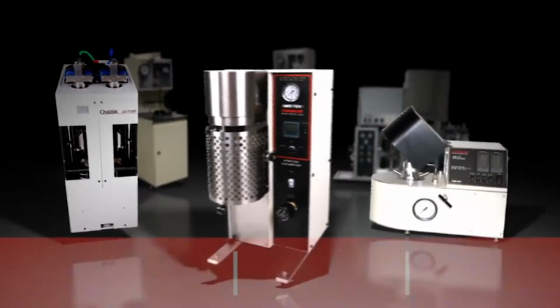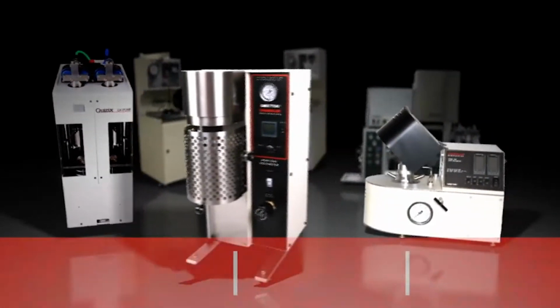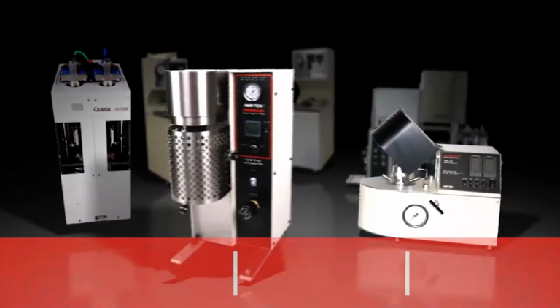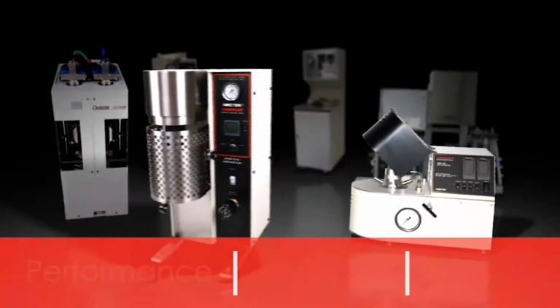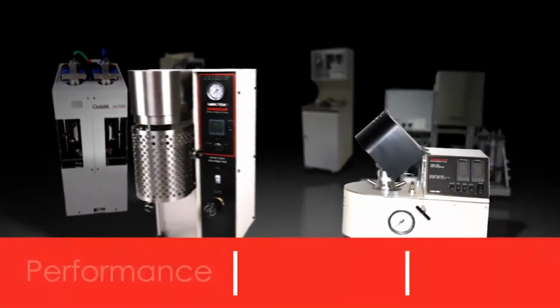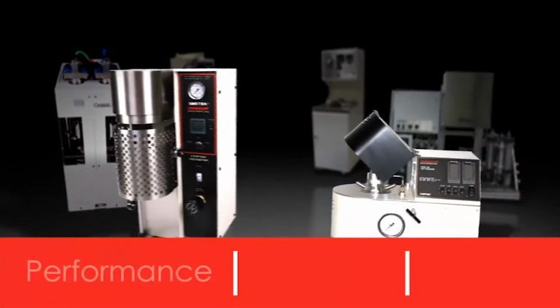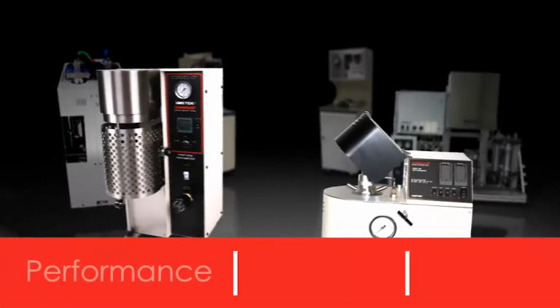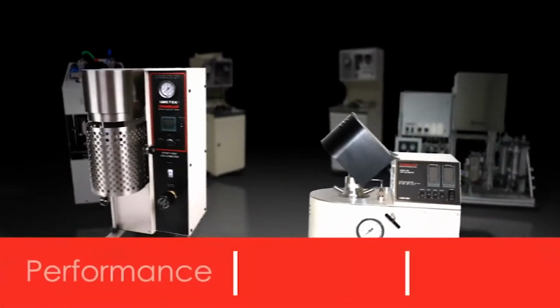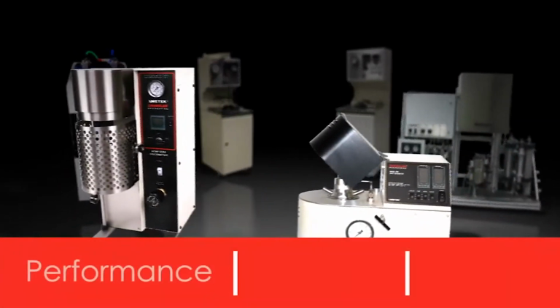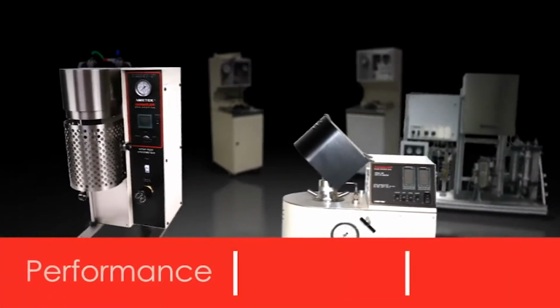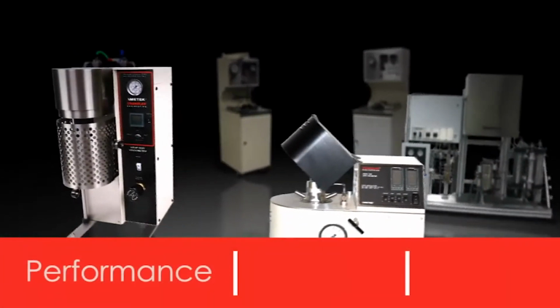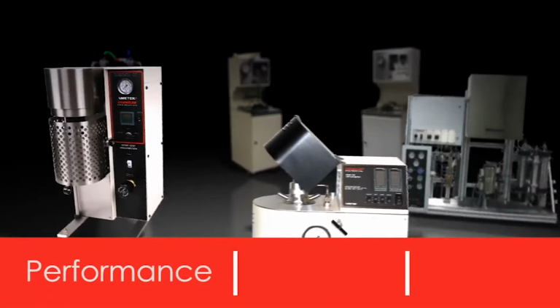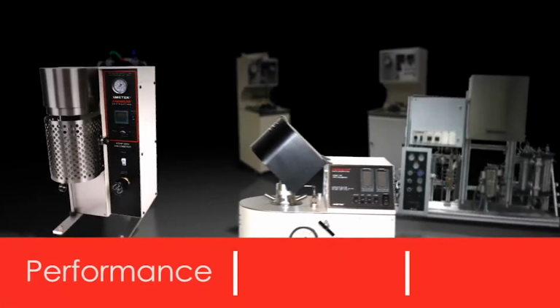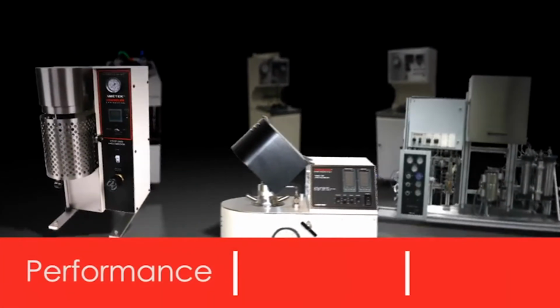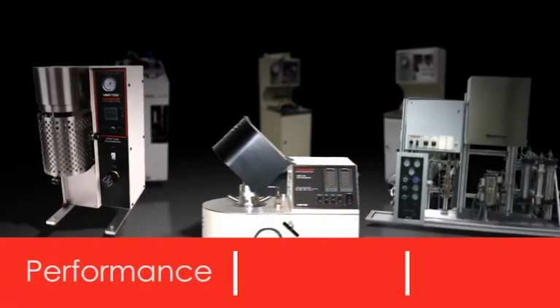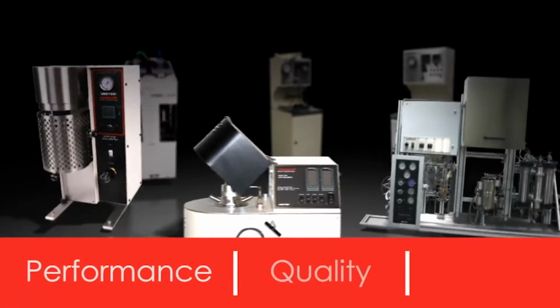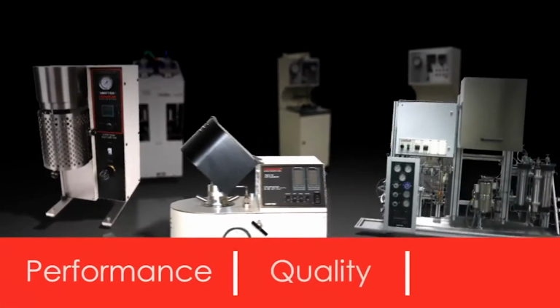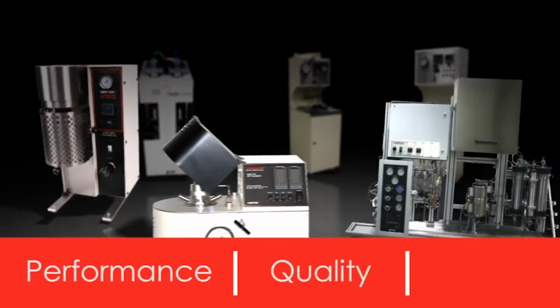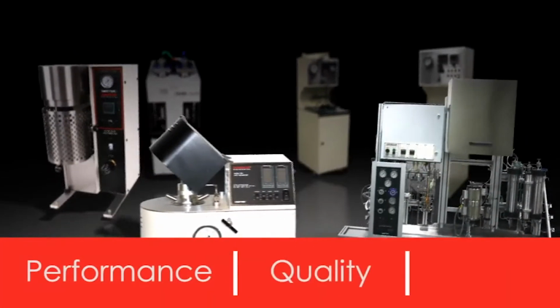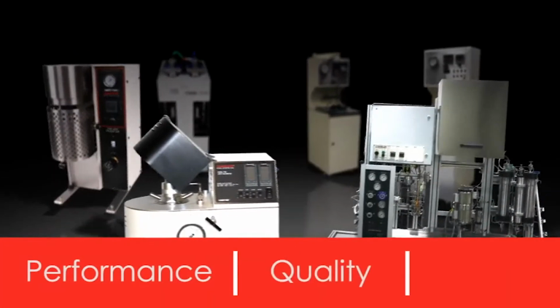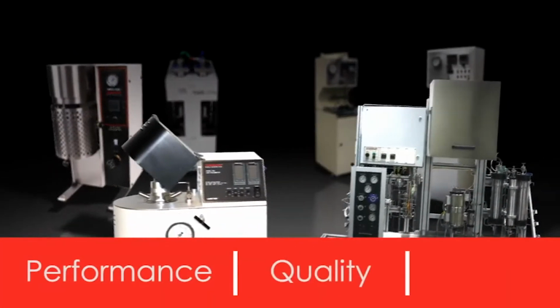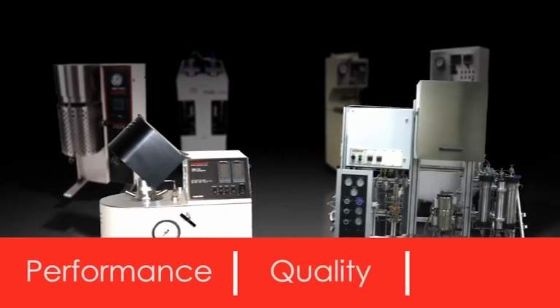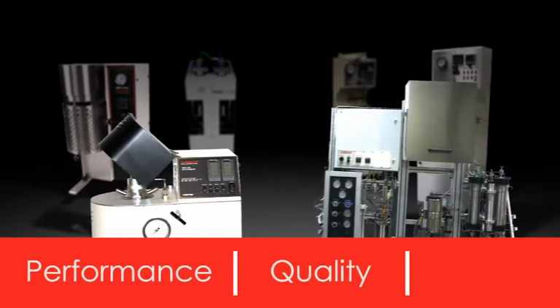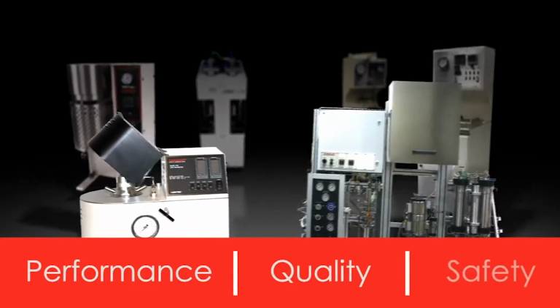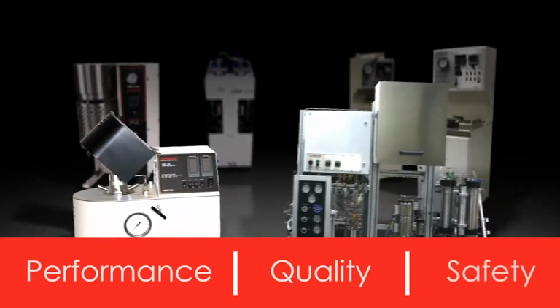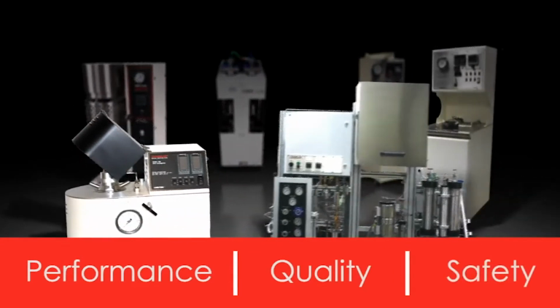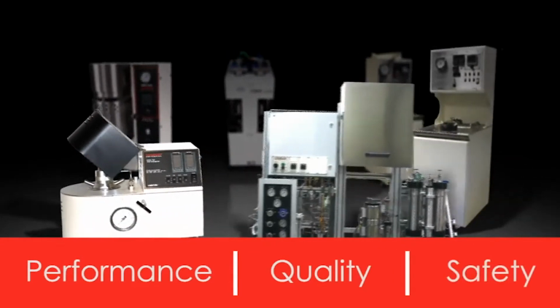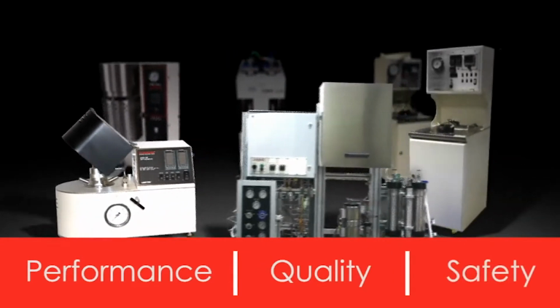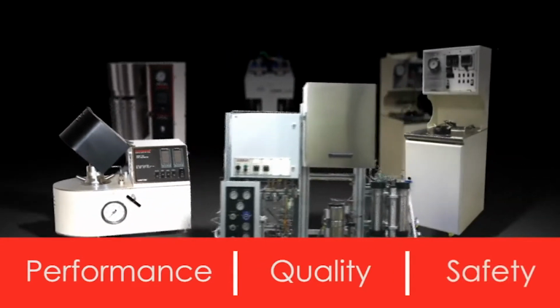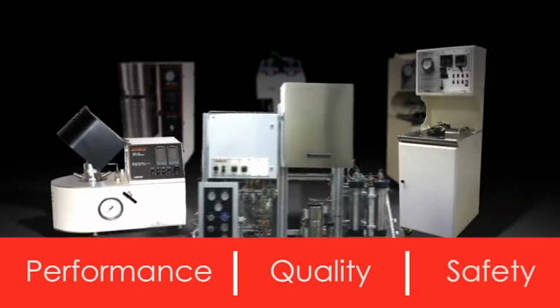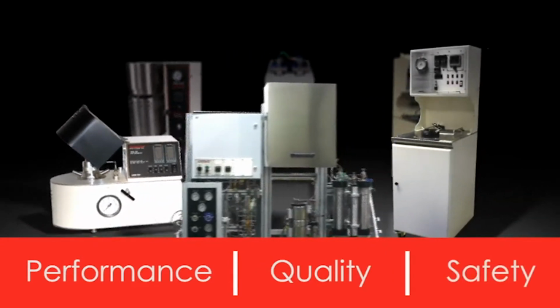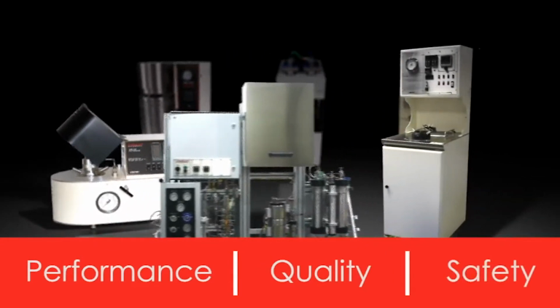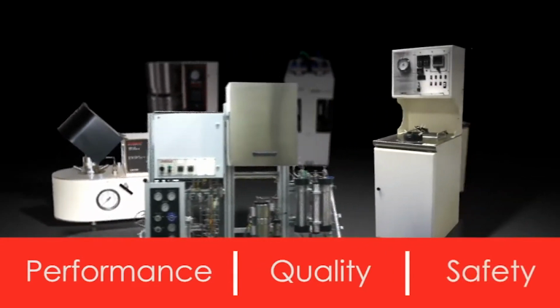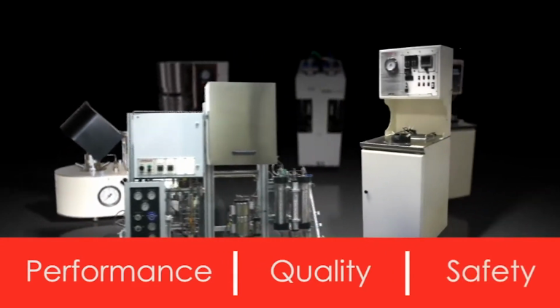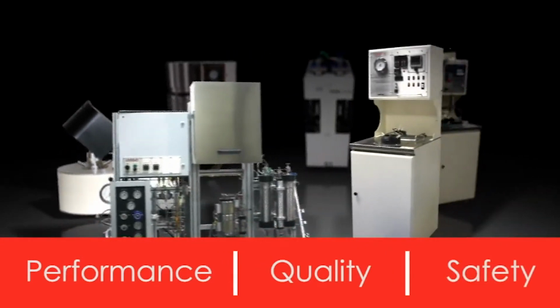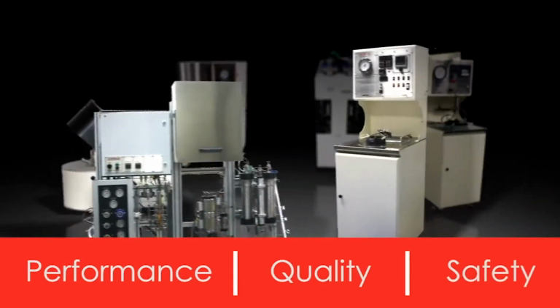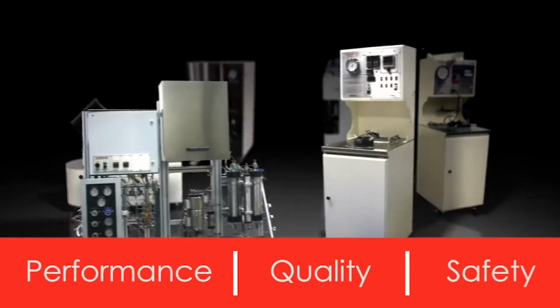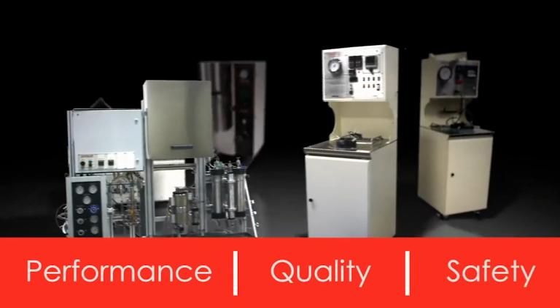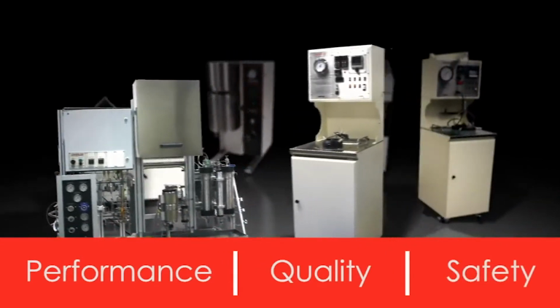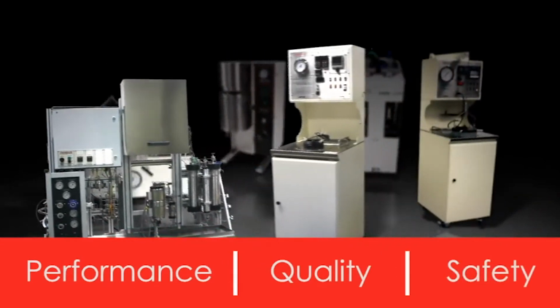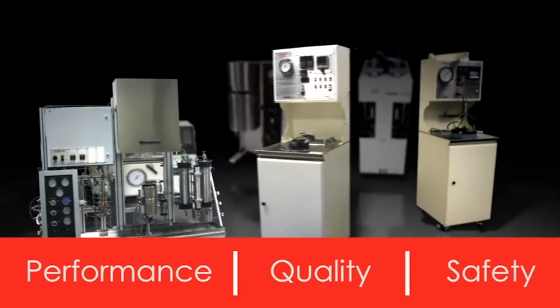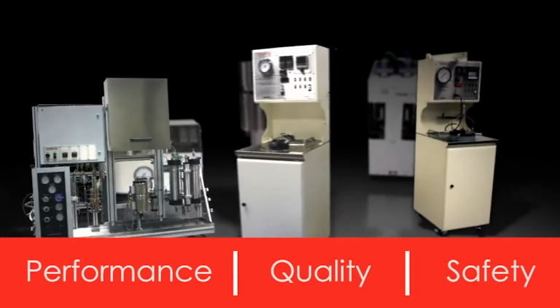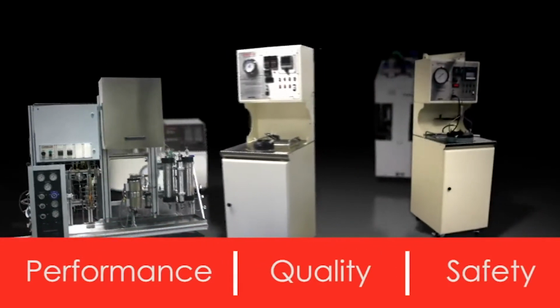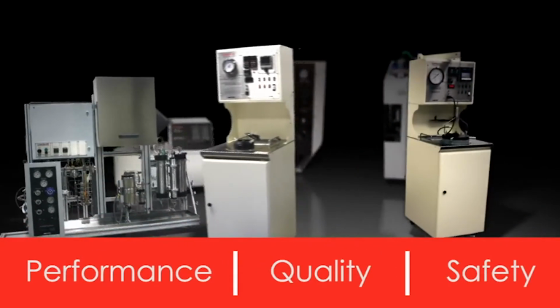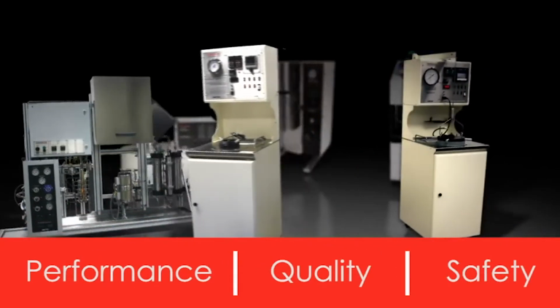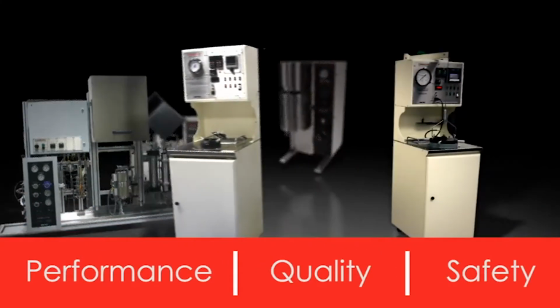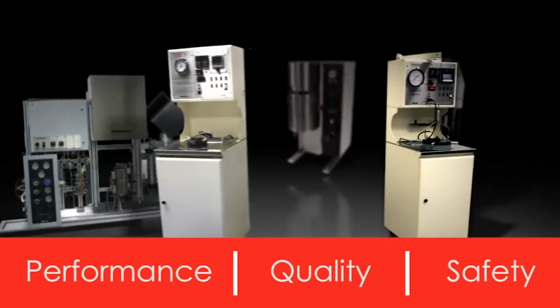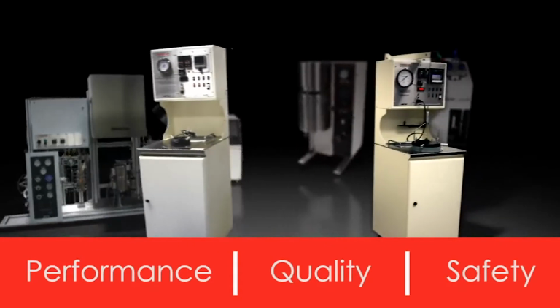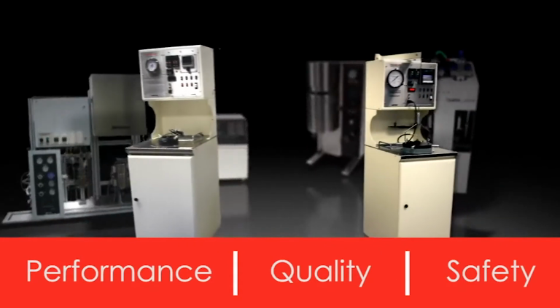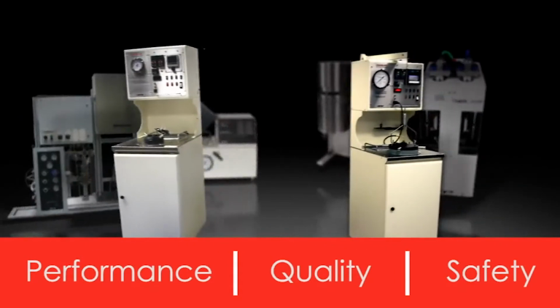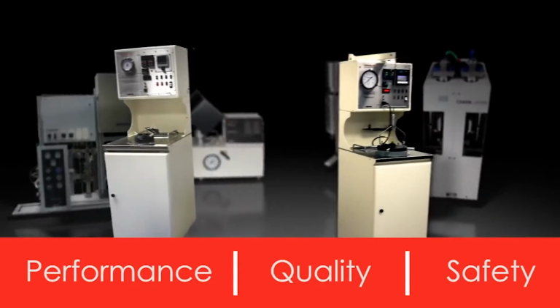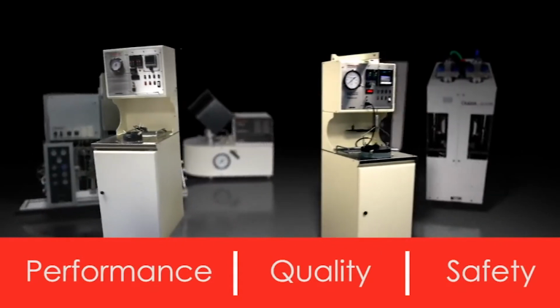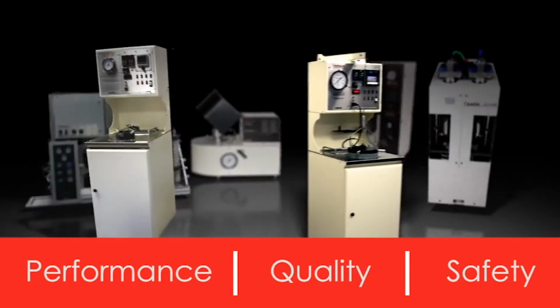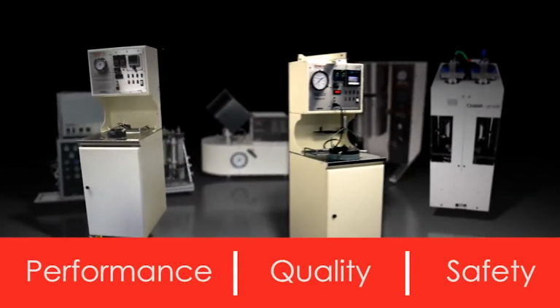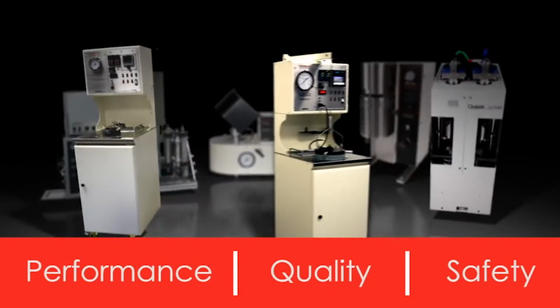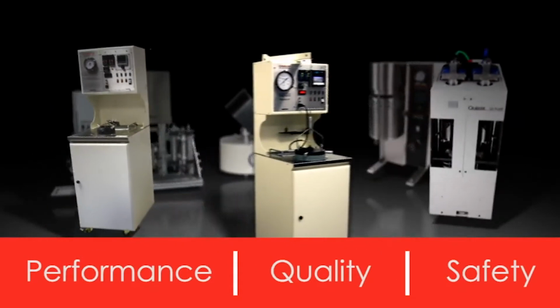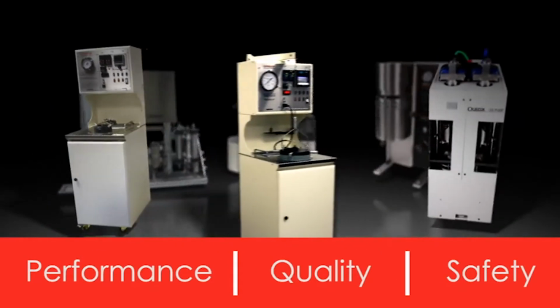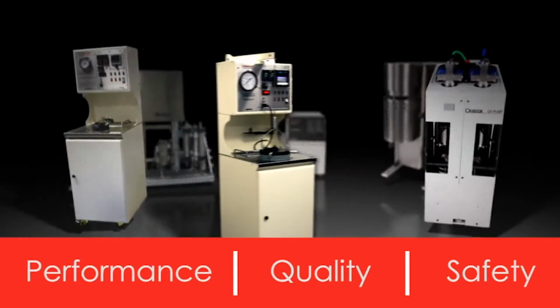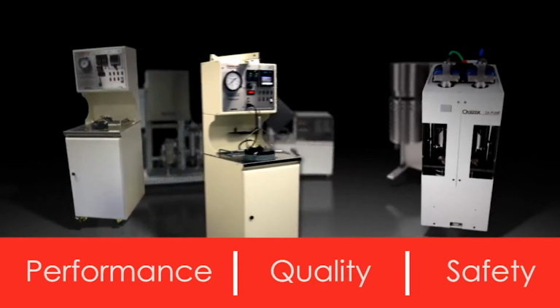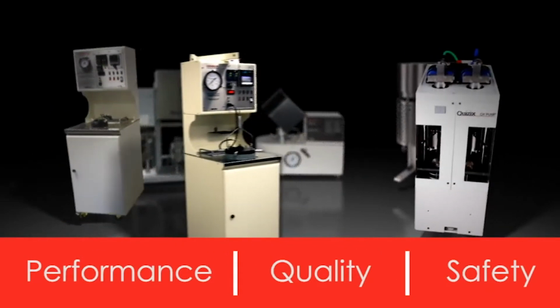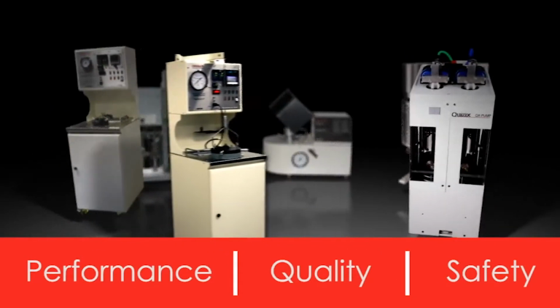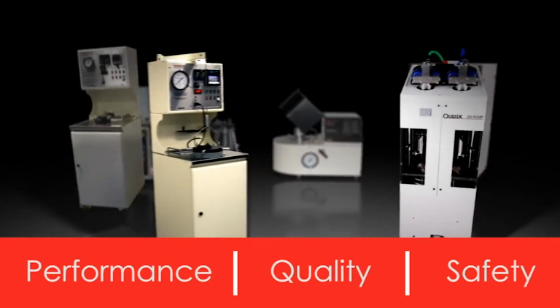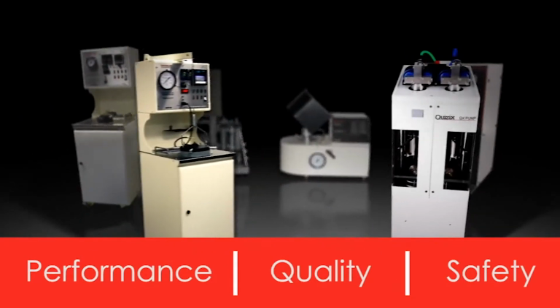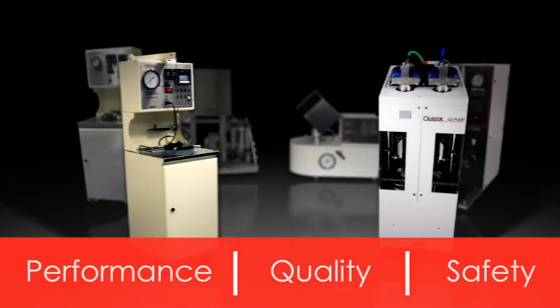Performance, quality, safety, and after-sales support are the cornerstones of our business philosophy.